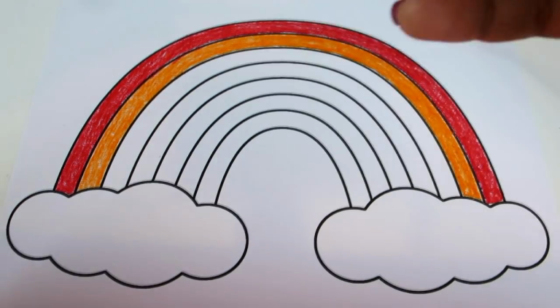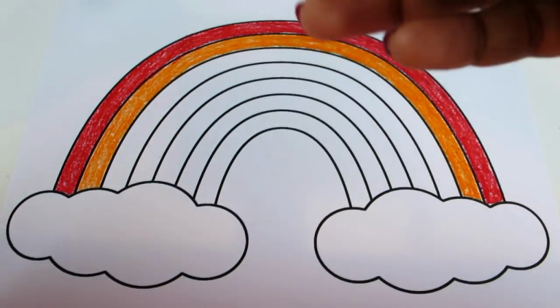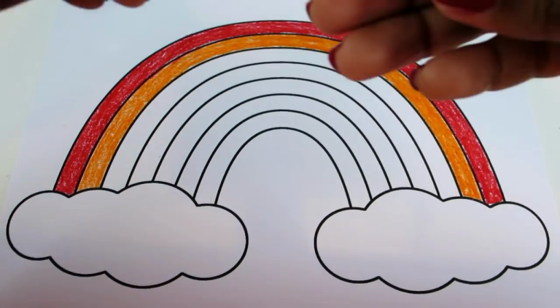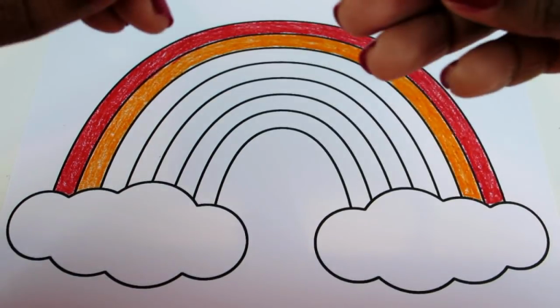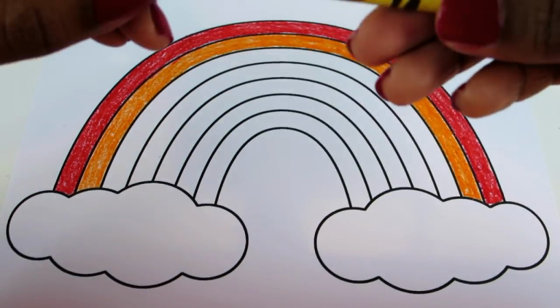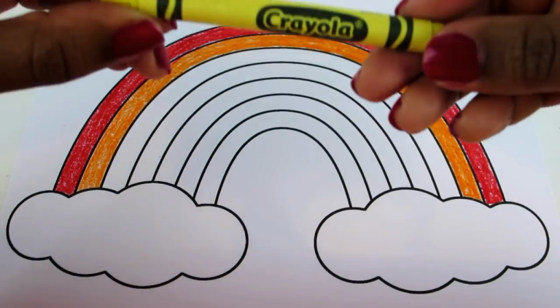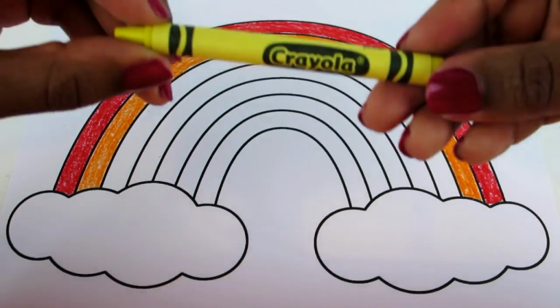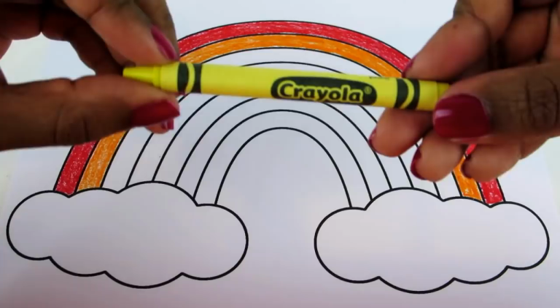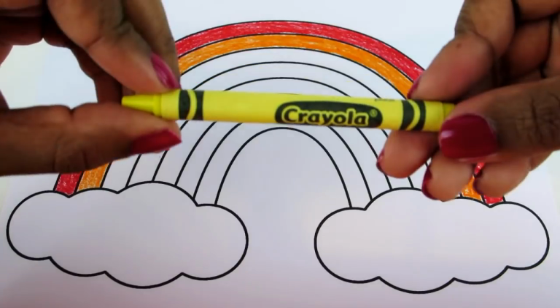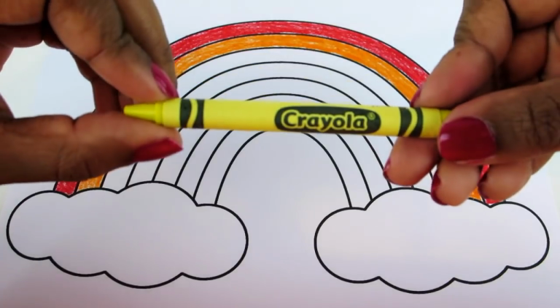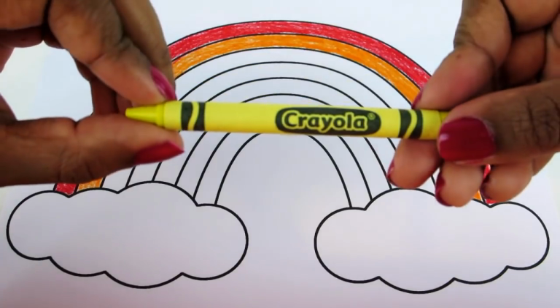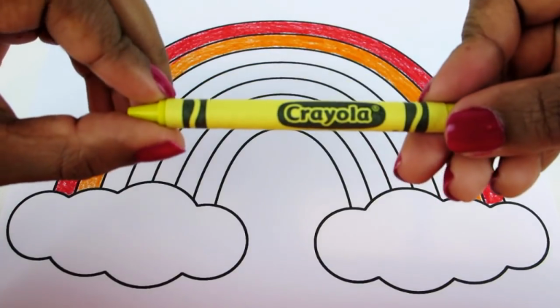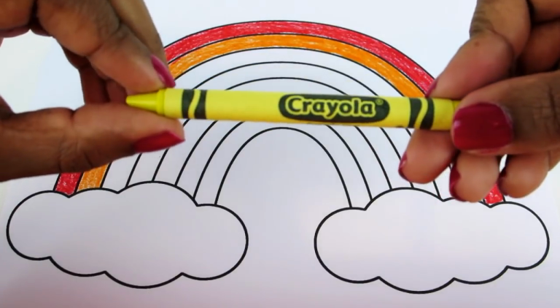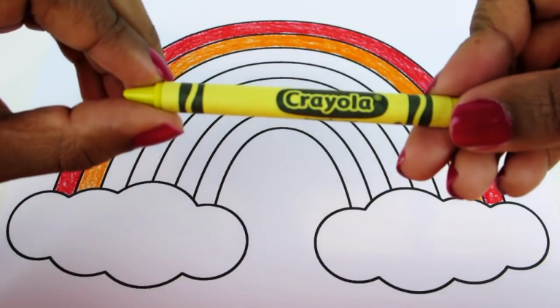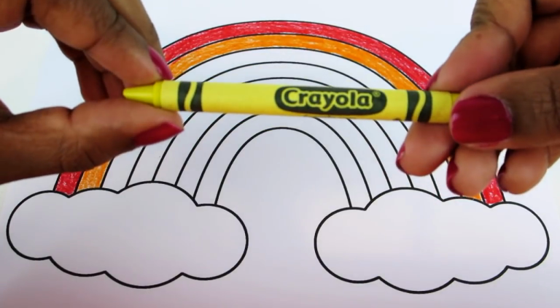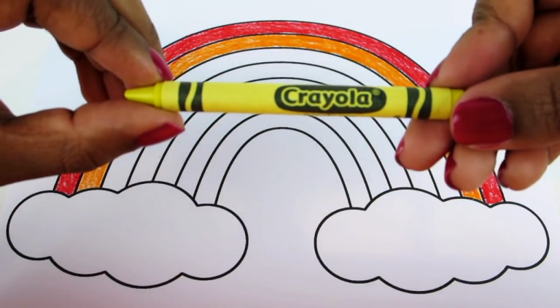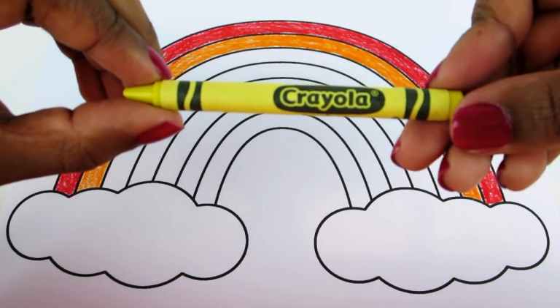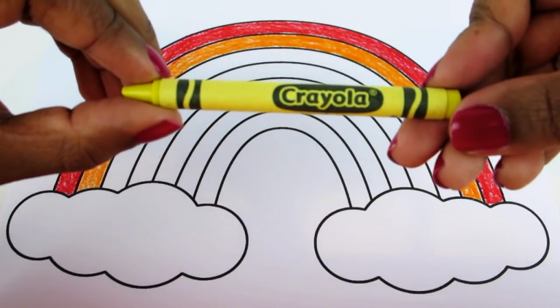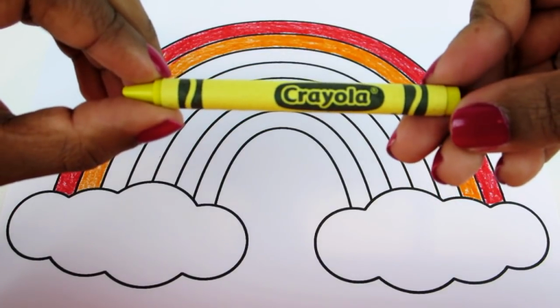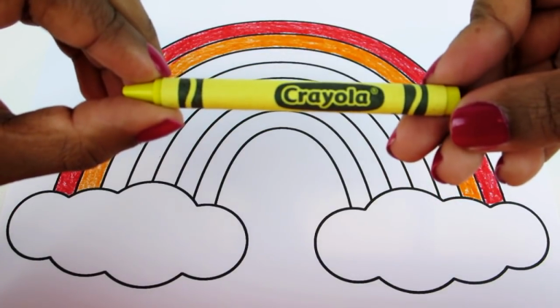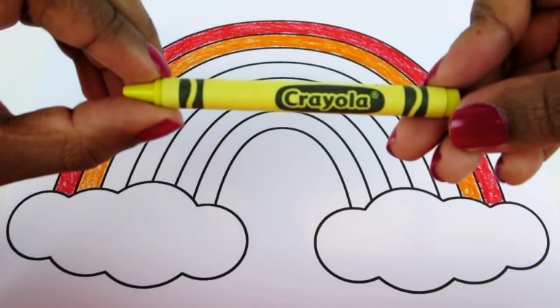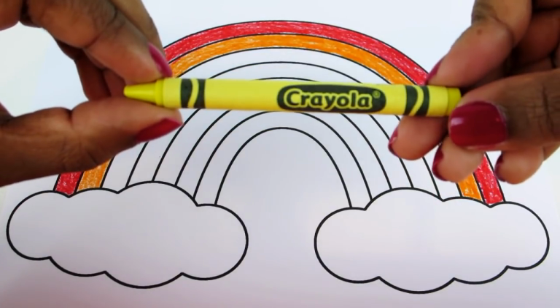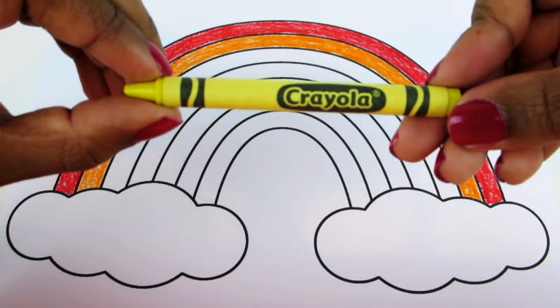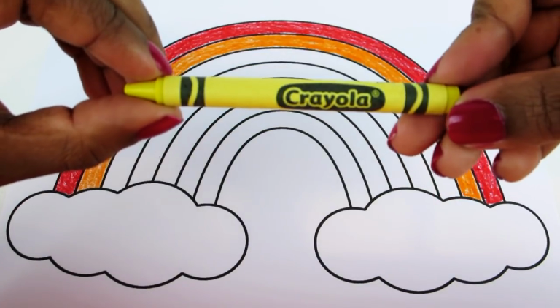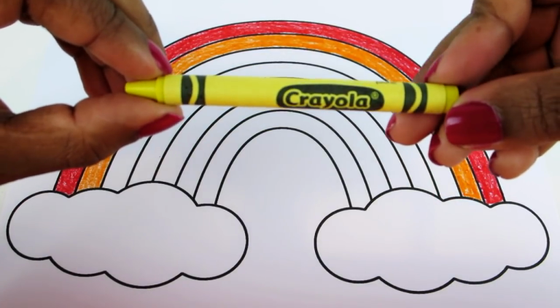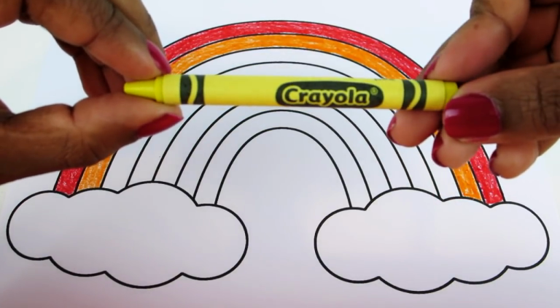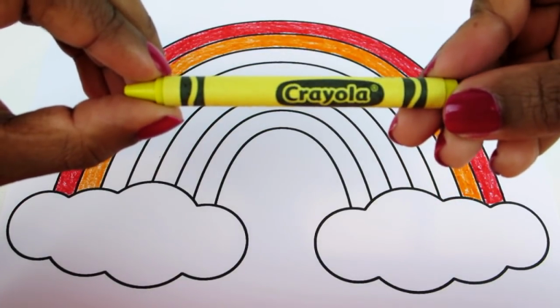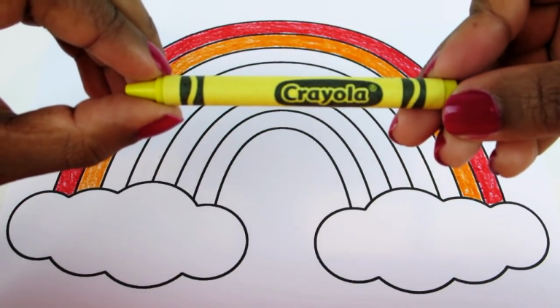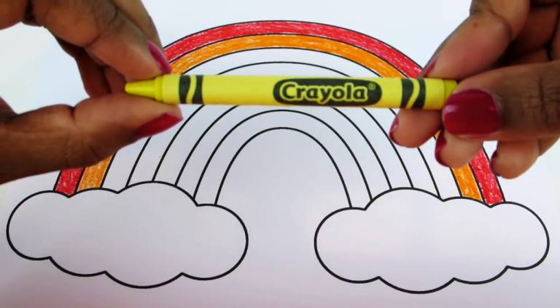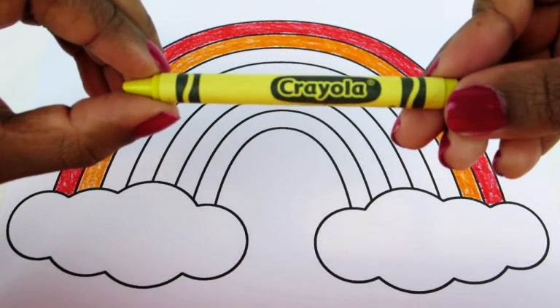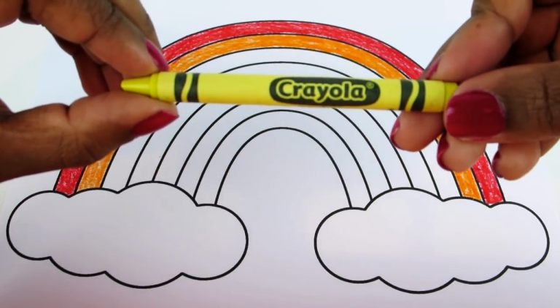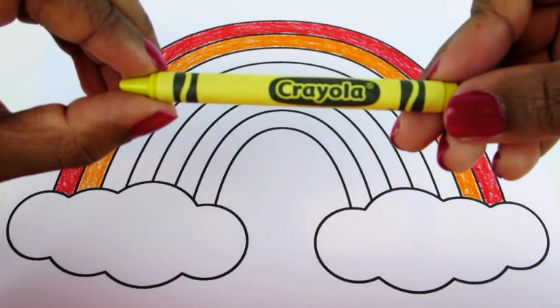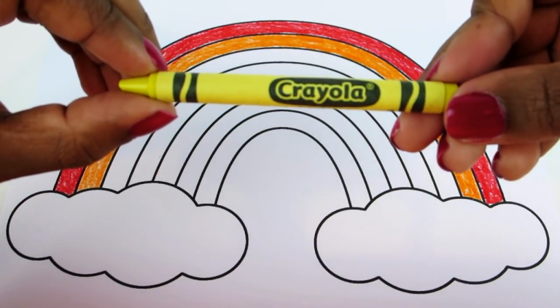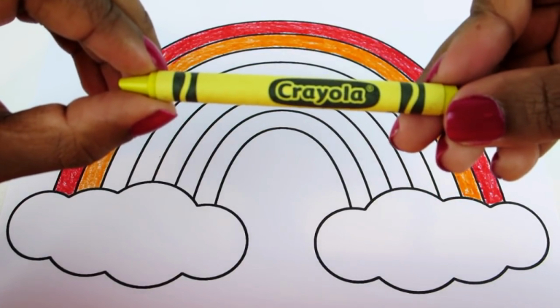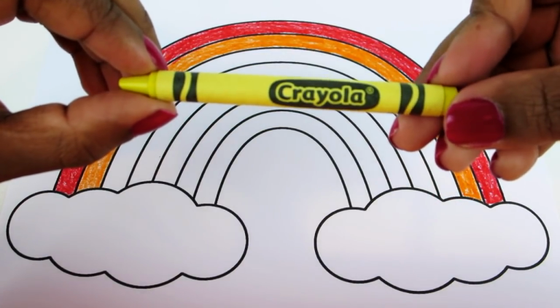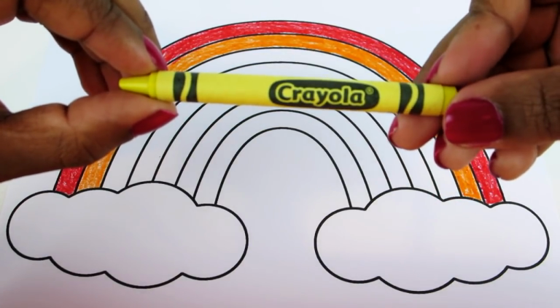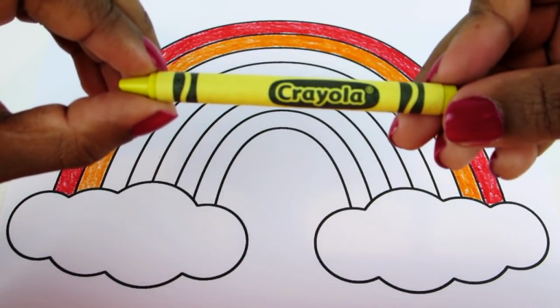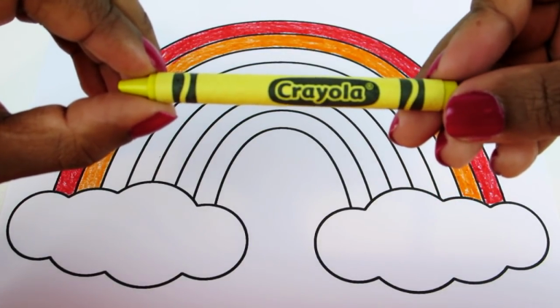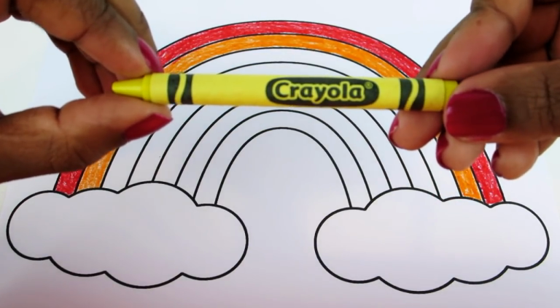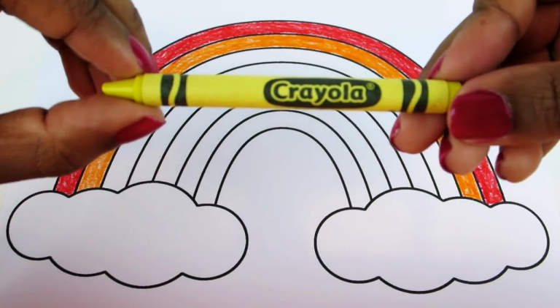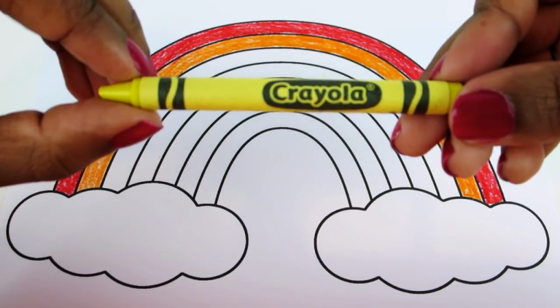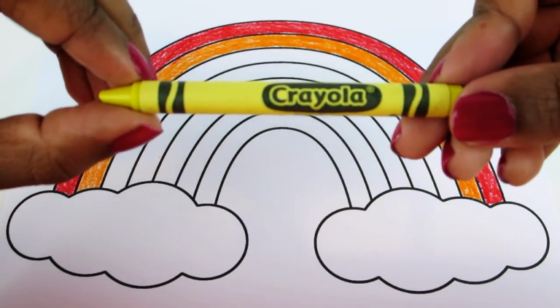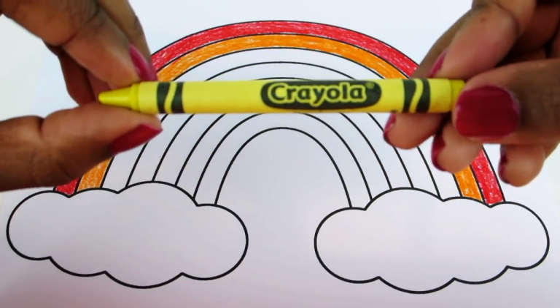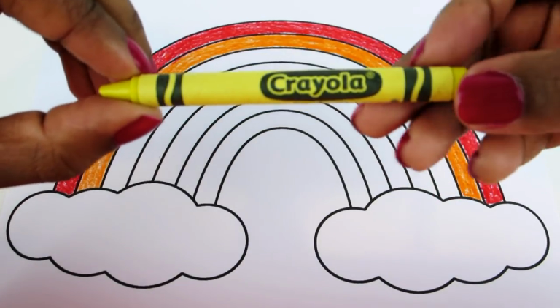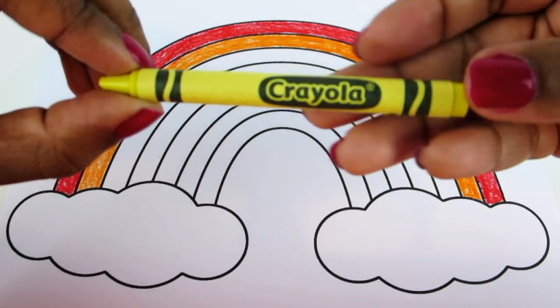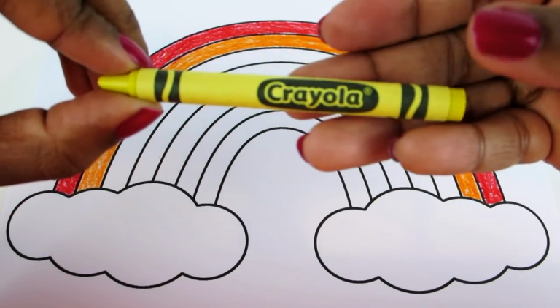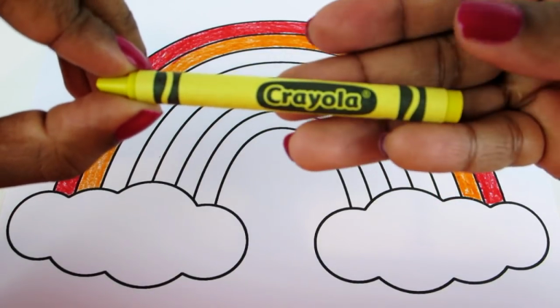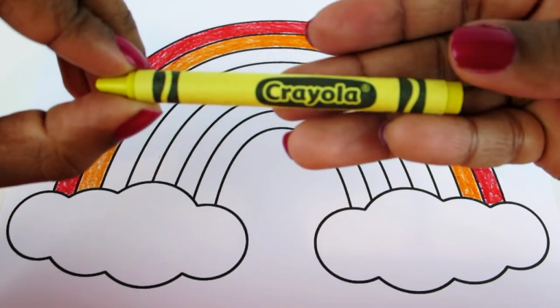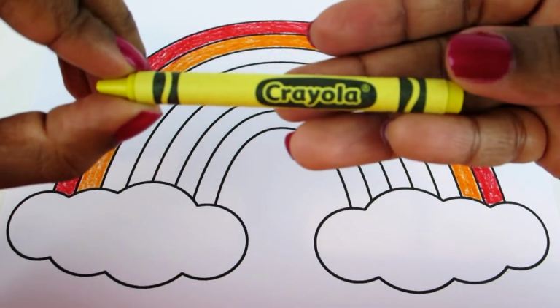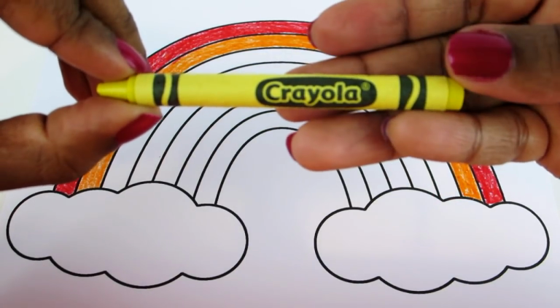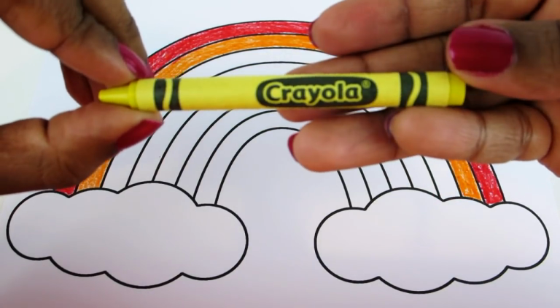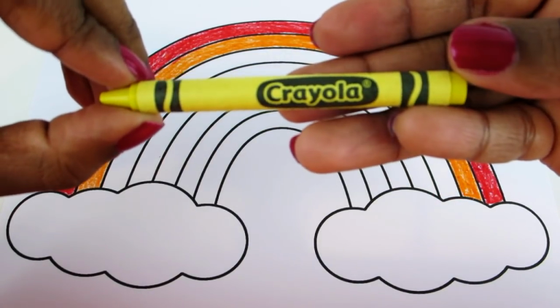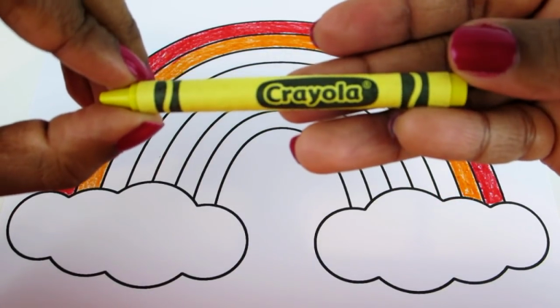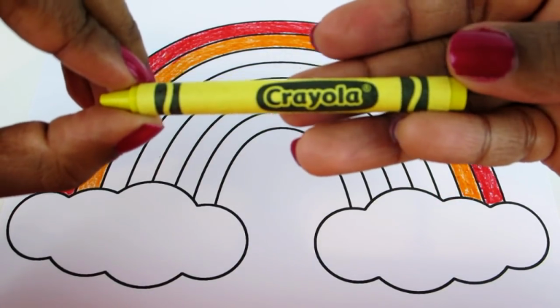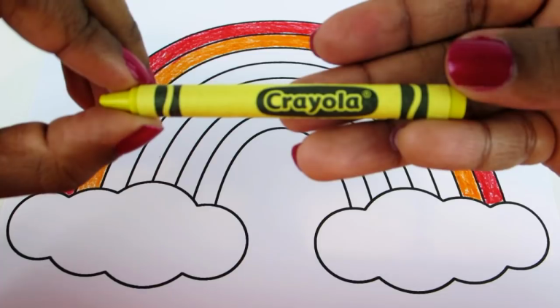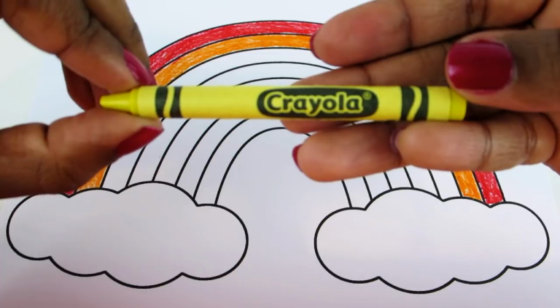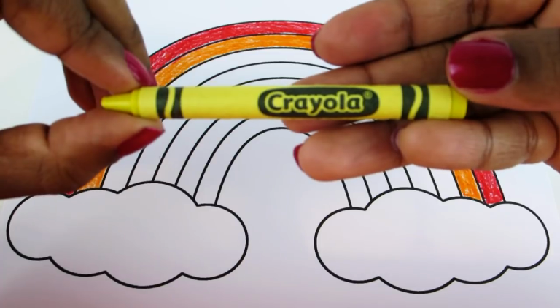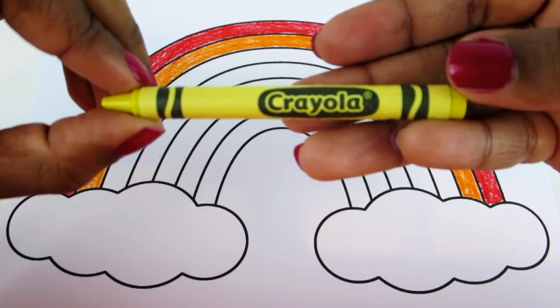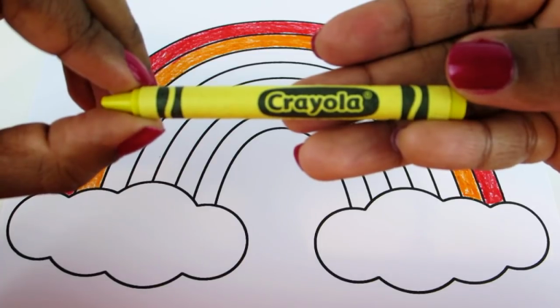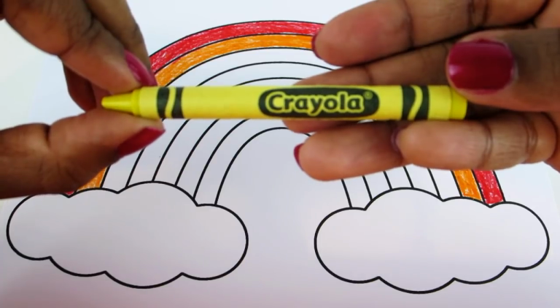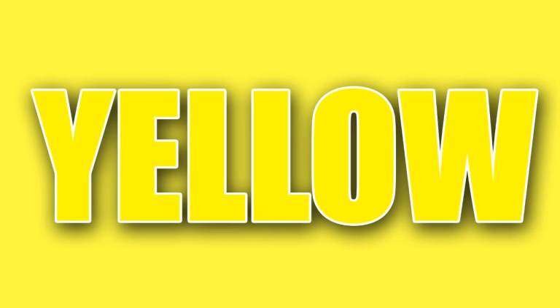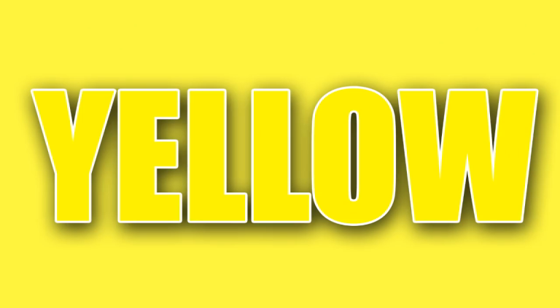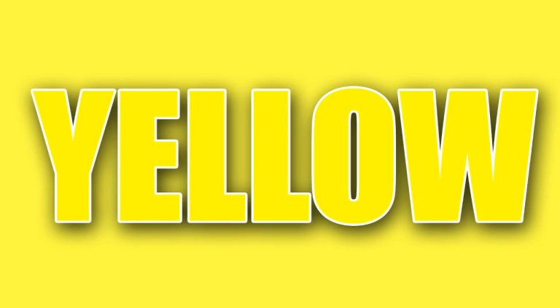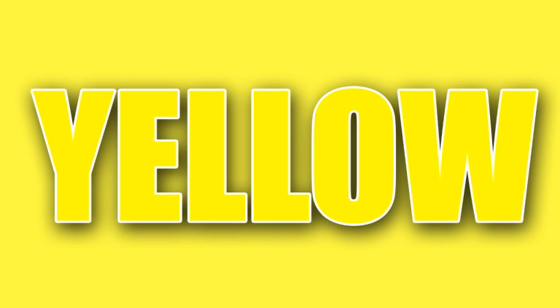On to the next! What do we call this beautiful shade? It is yellow.